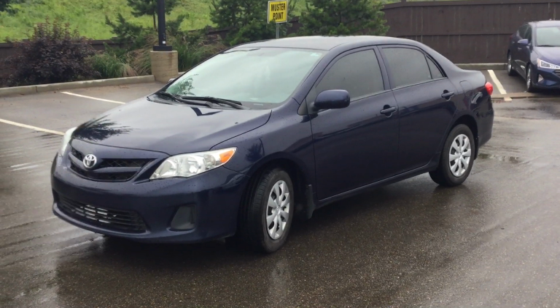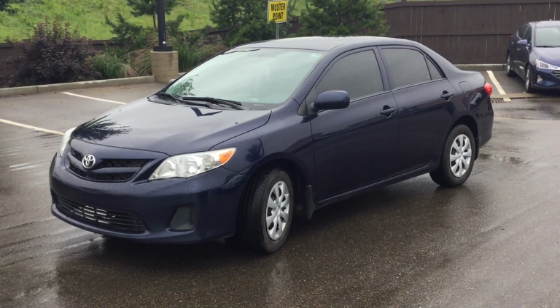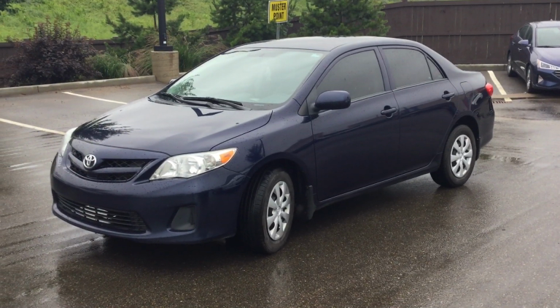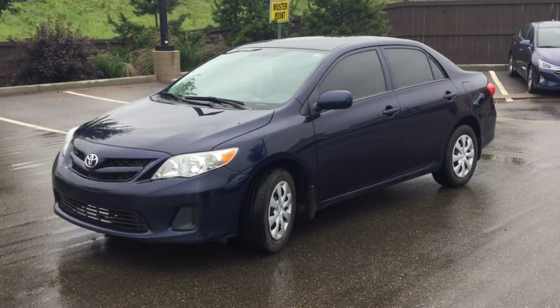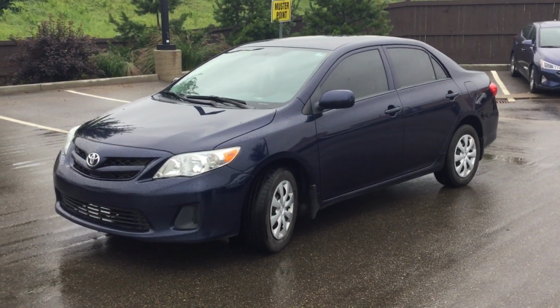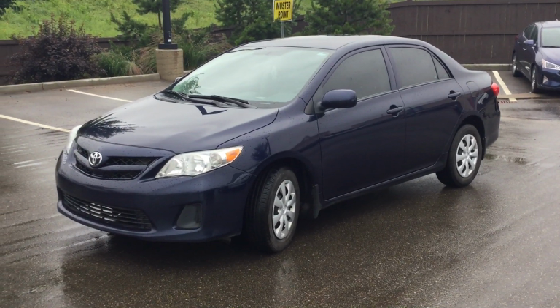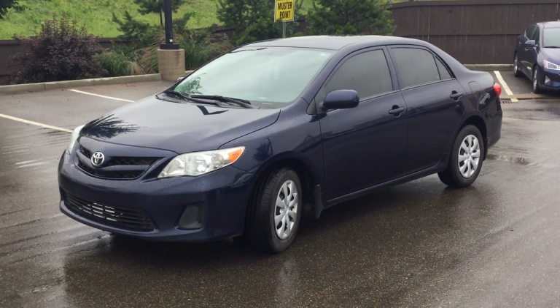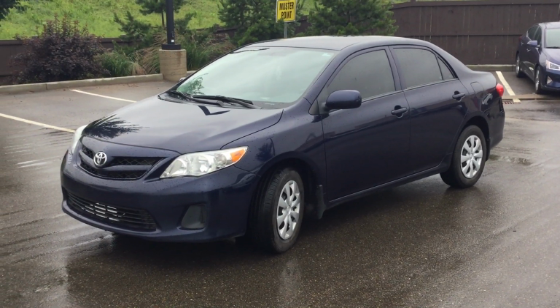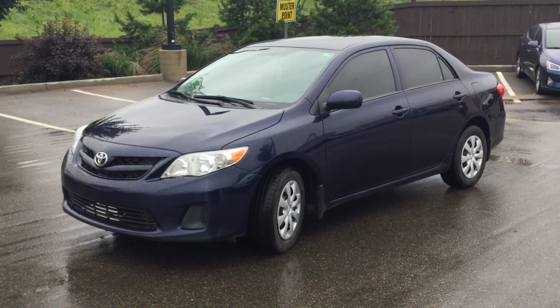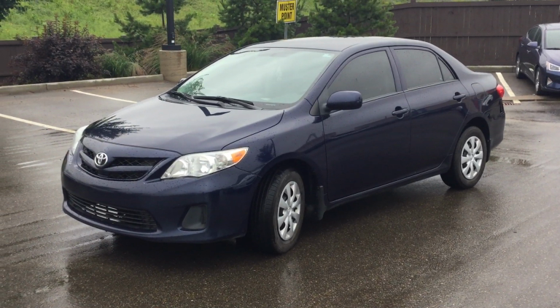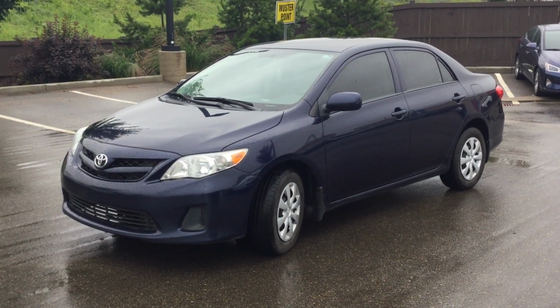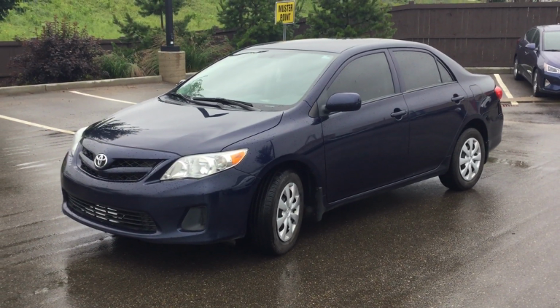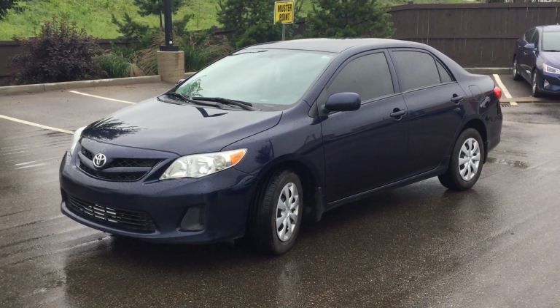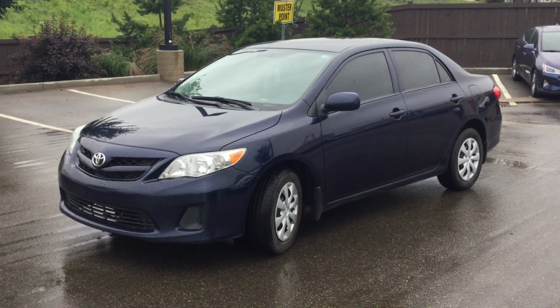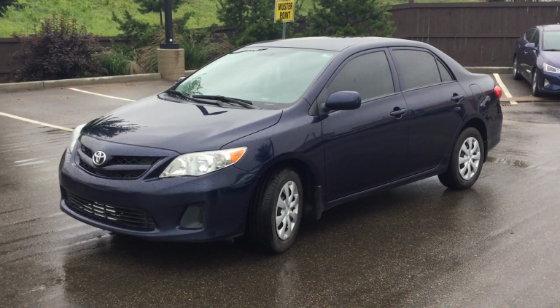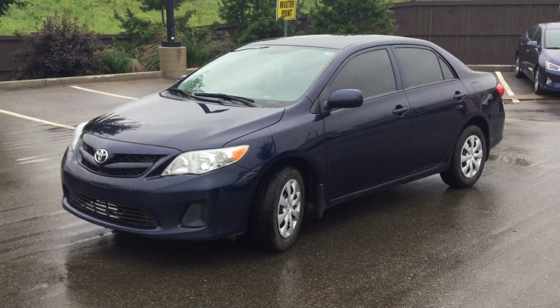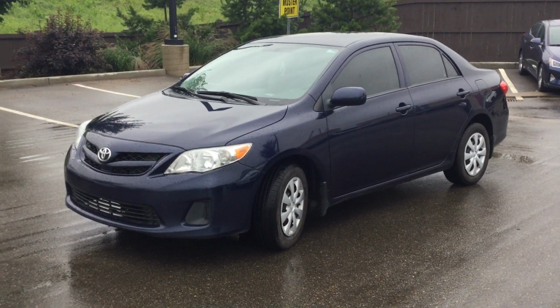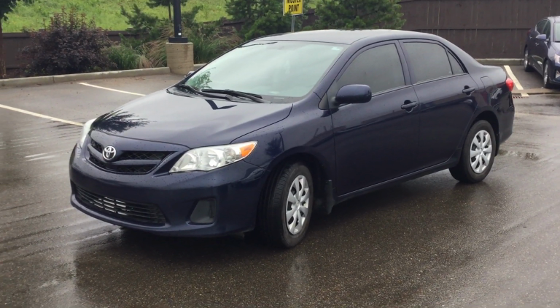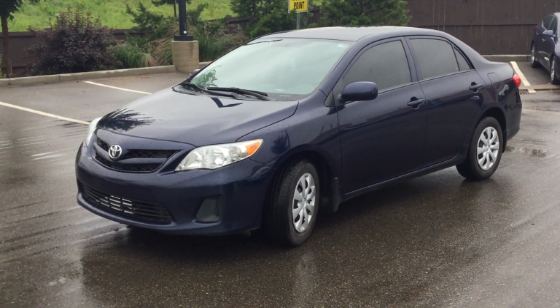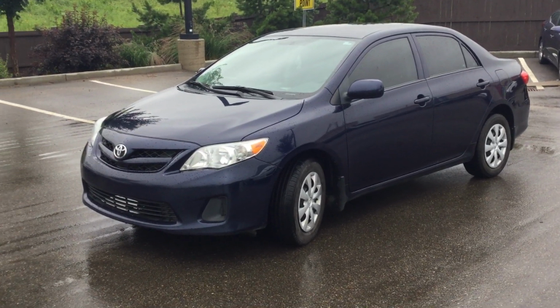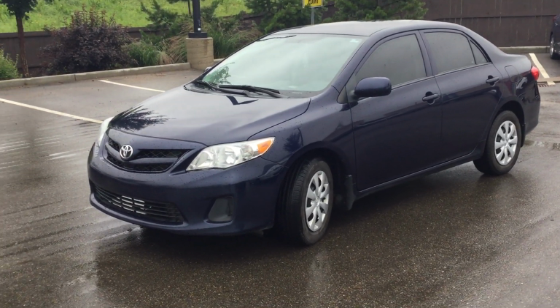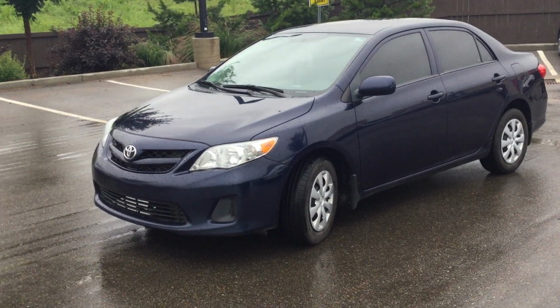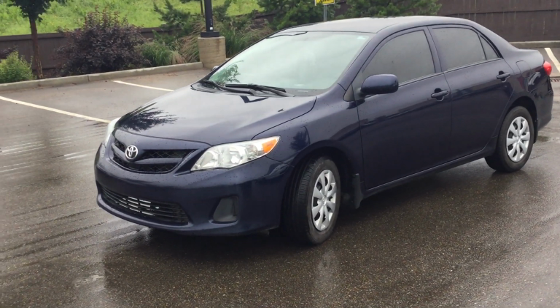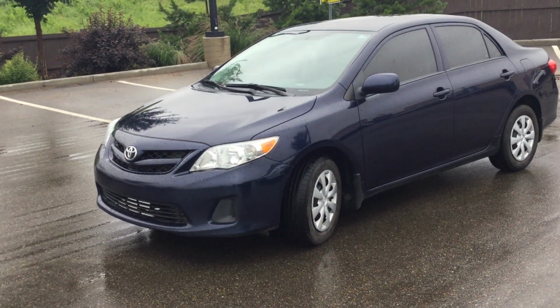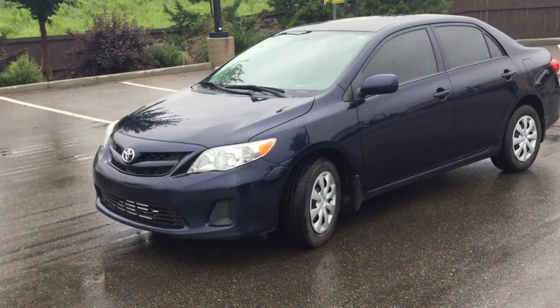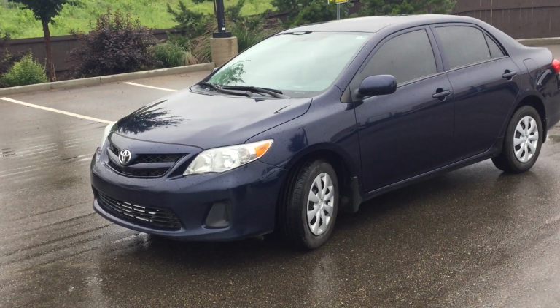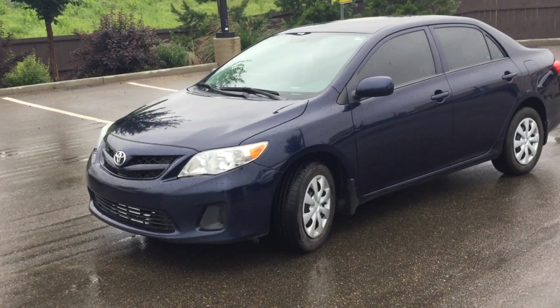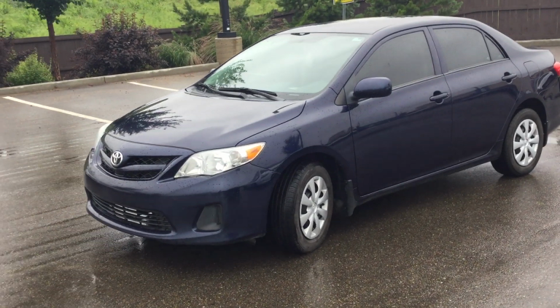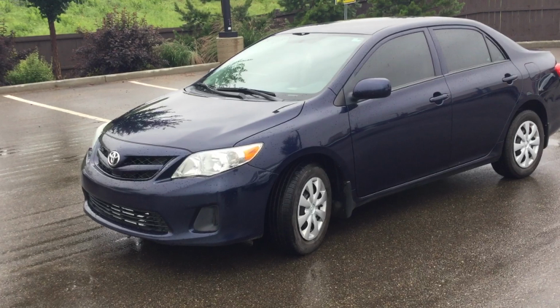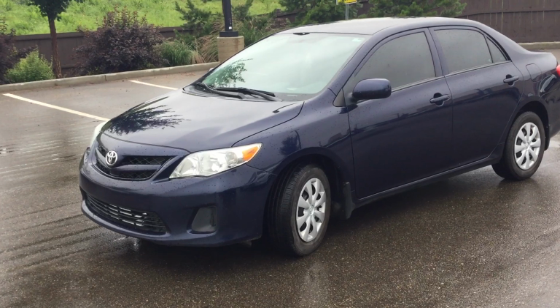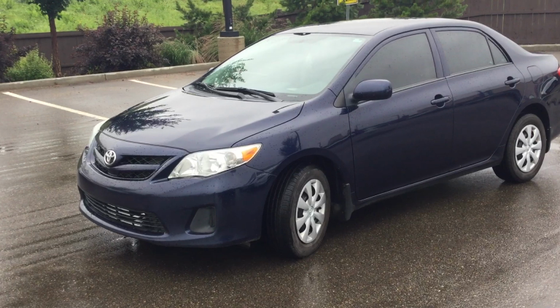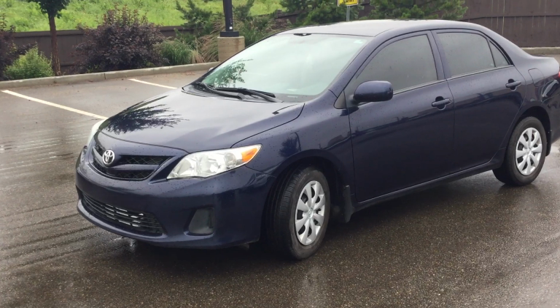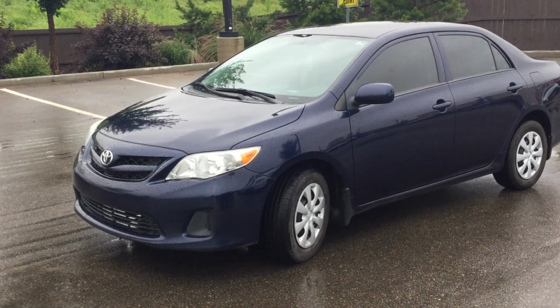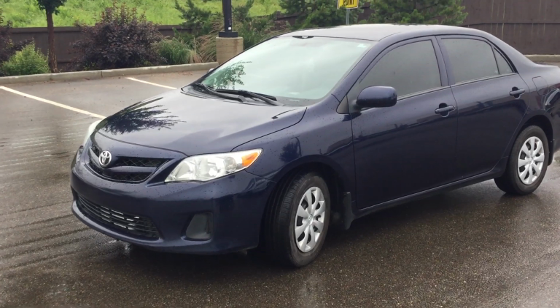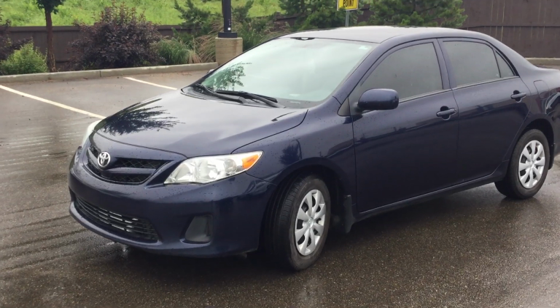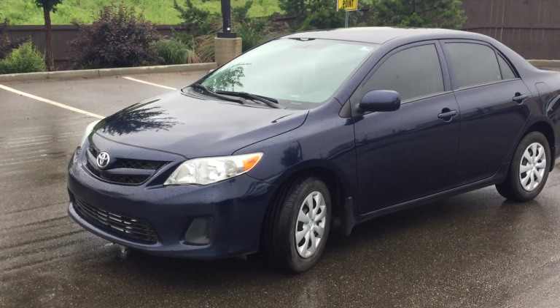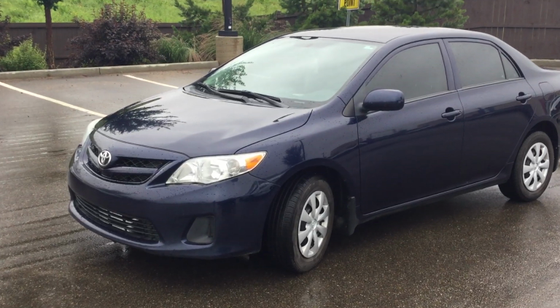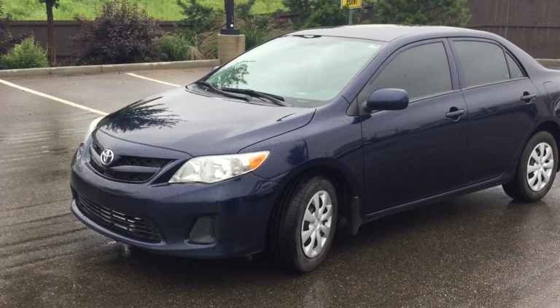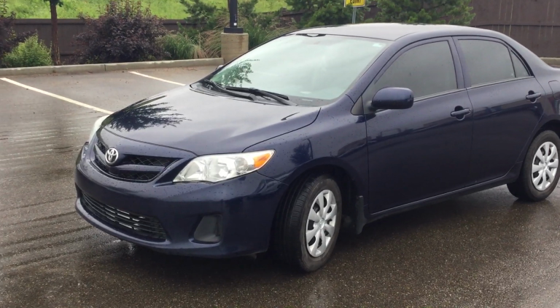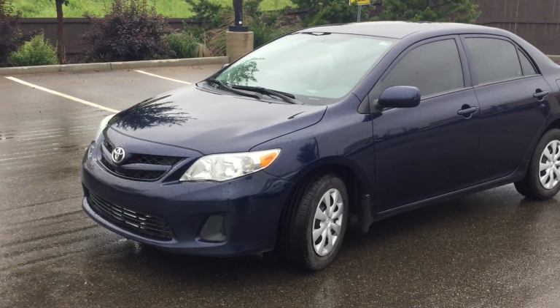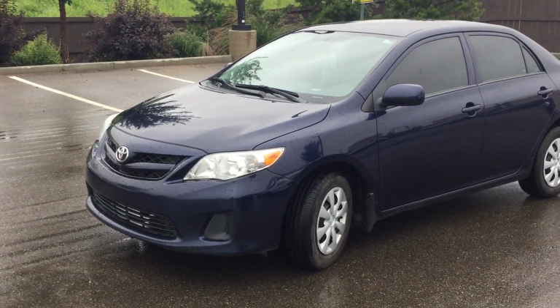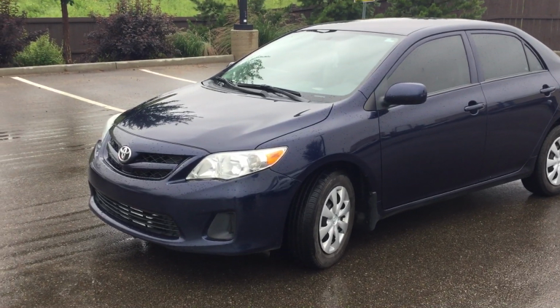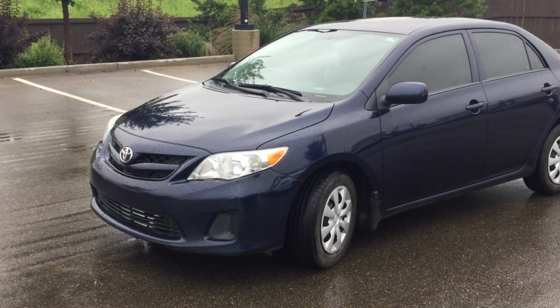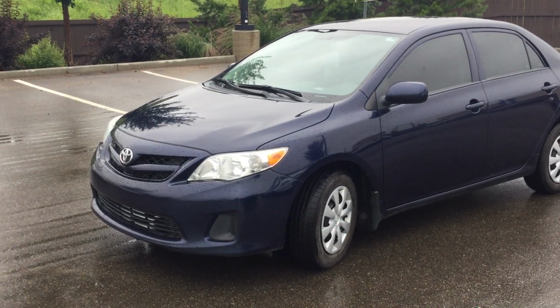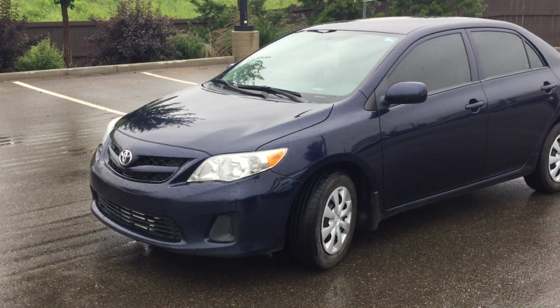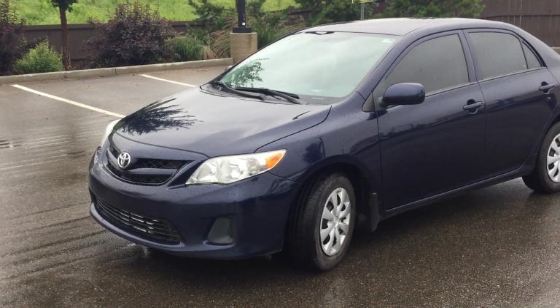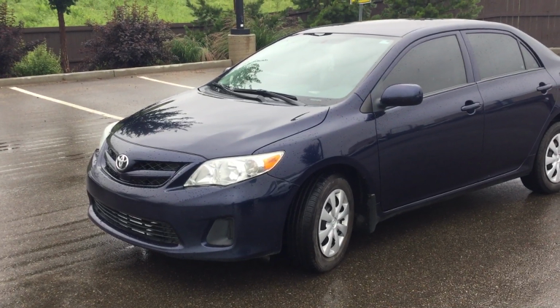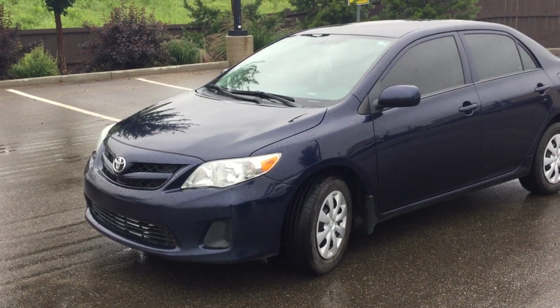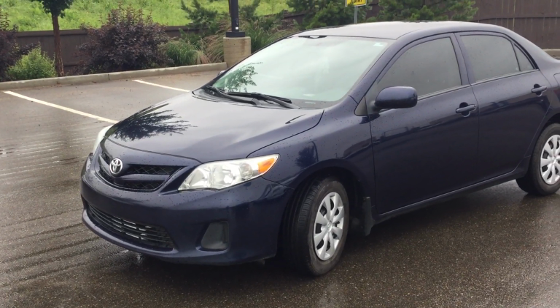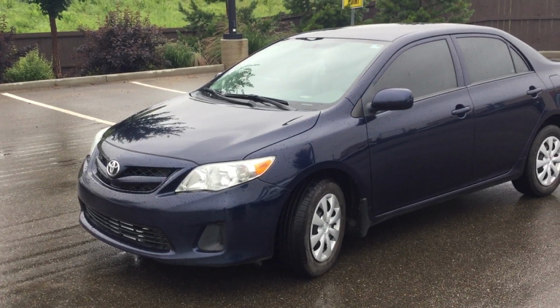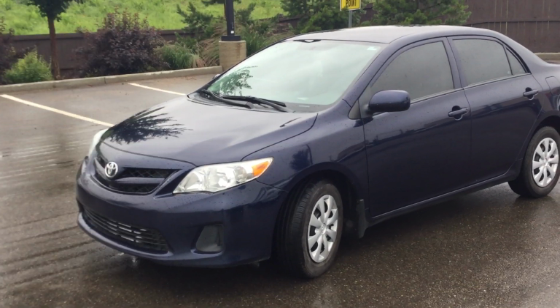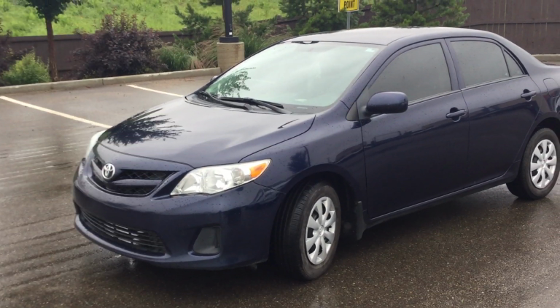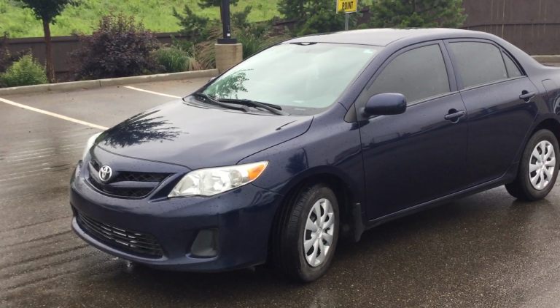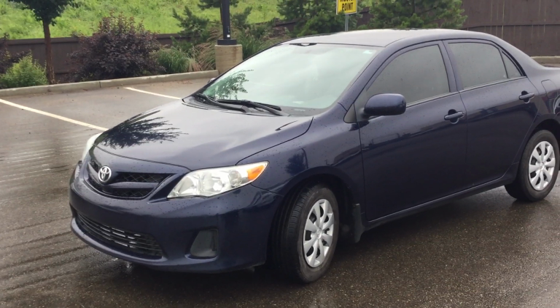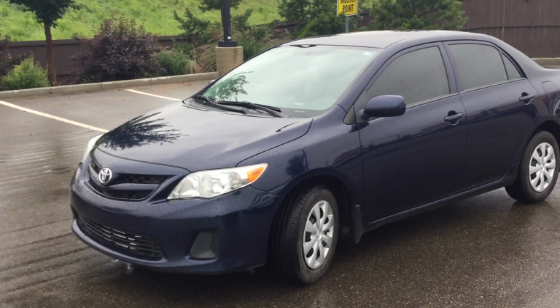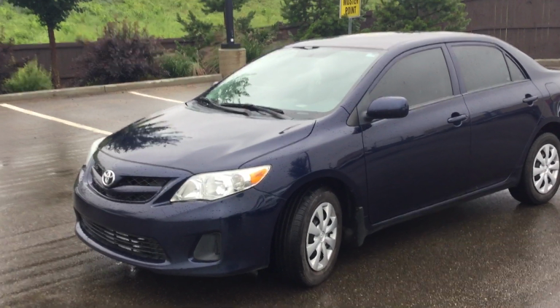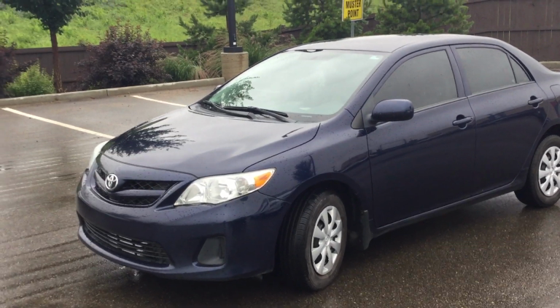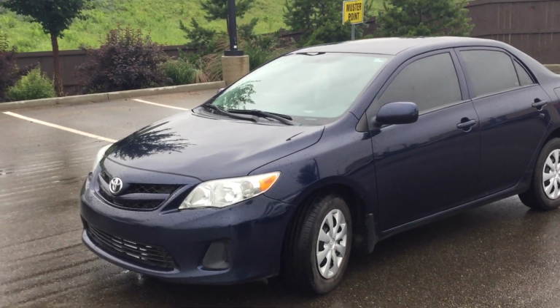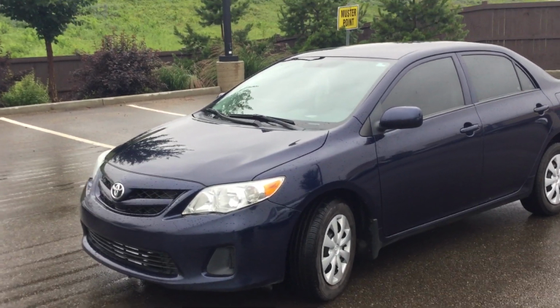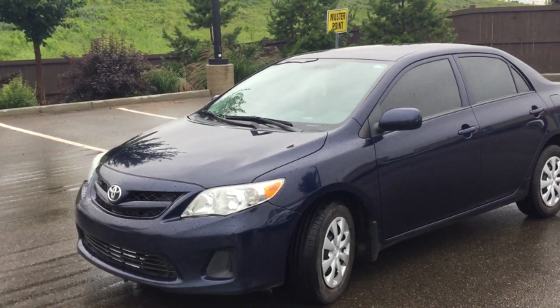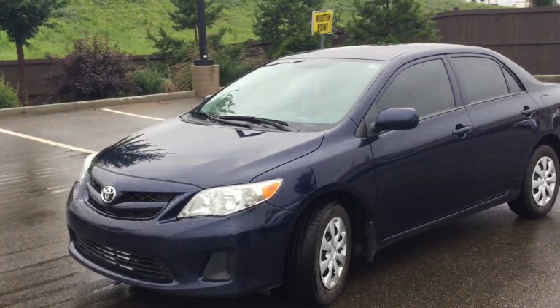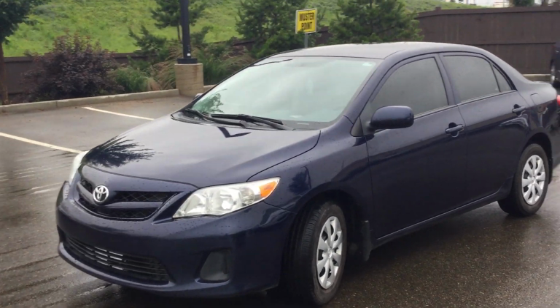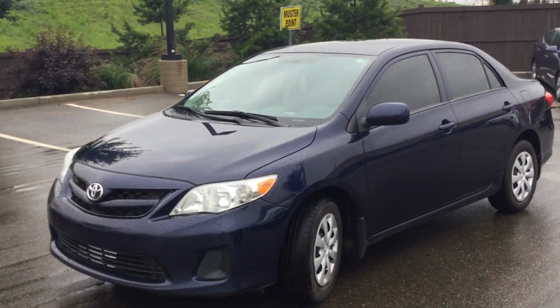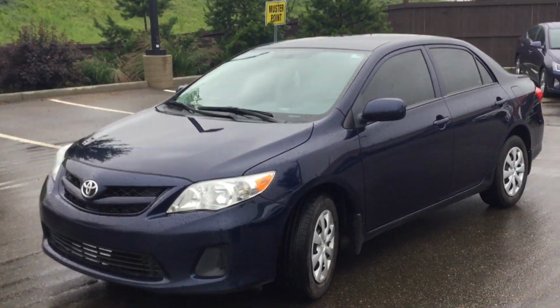Hi there Jareen, good morning. This is RJ from River City Hyundai. Thank you for inquiring about the 2013 Toyota Corolla.